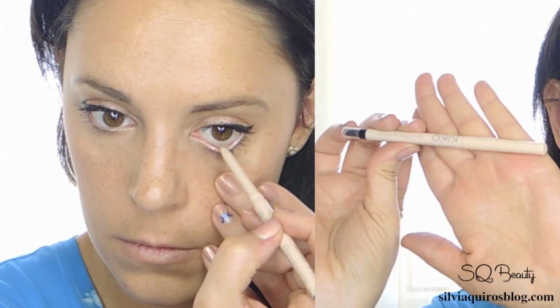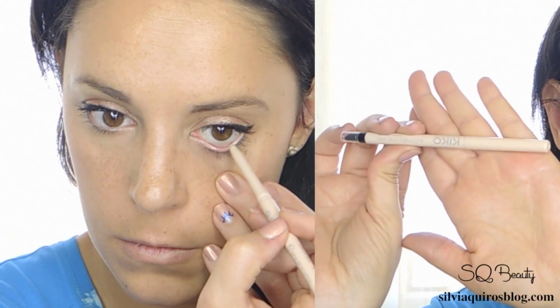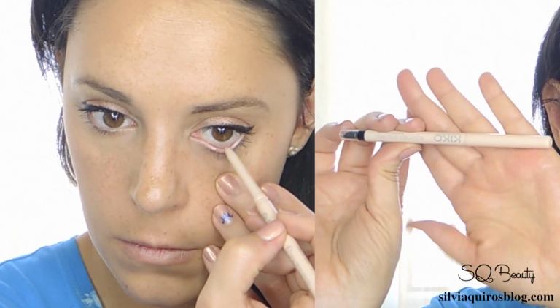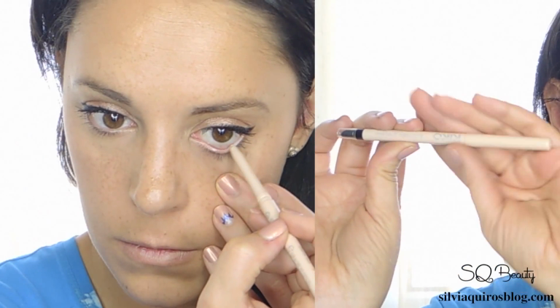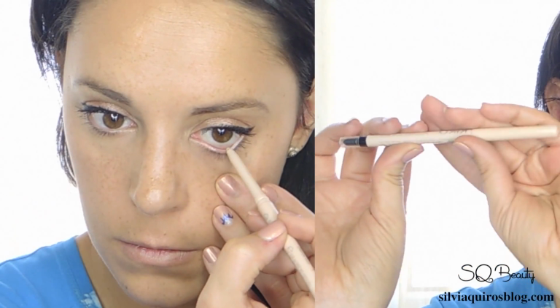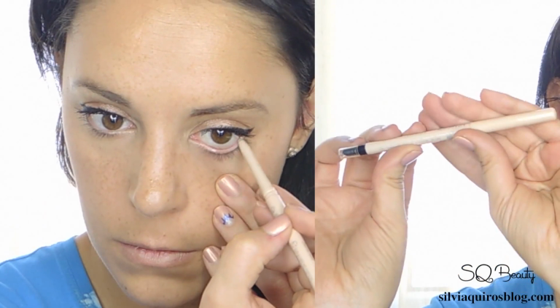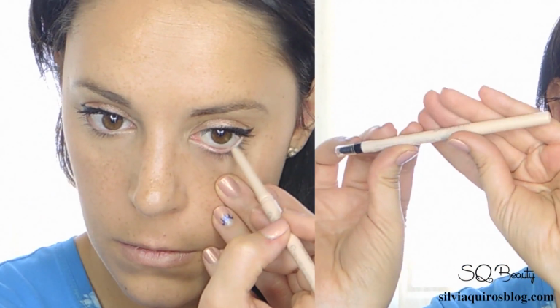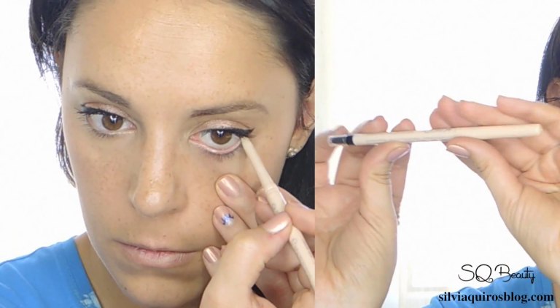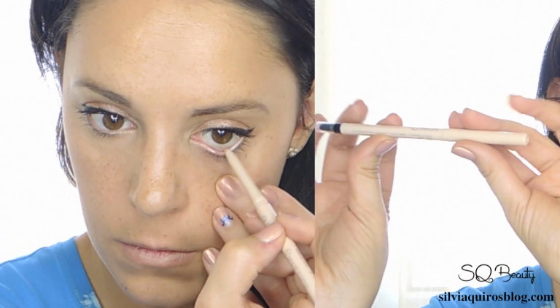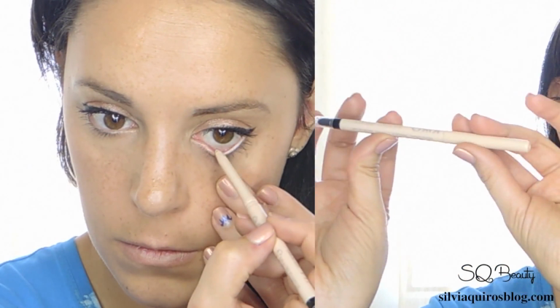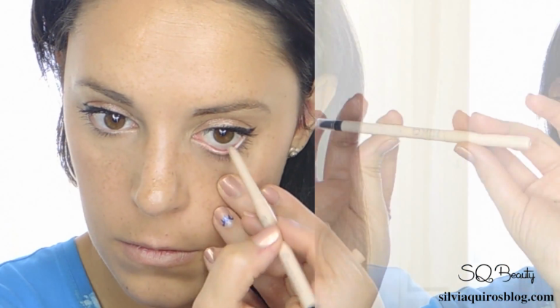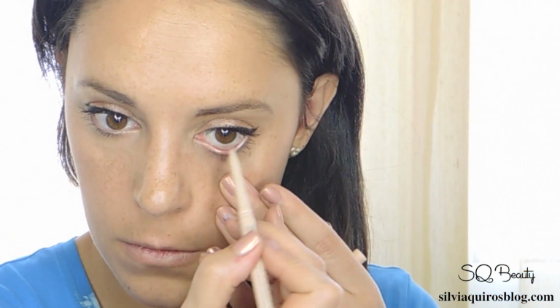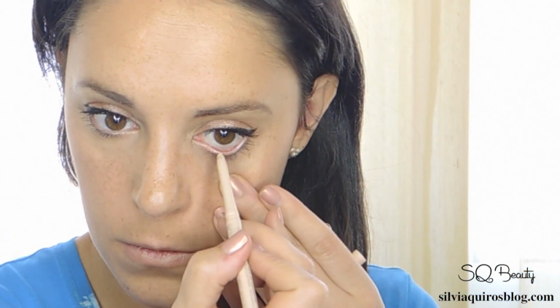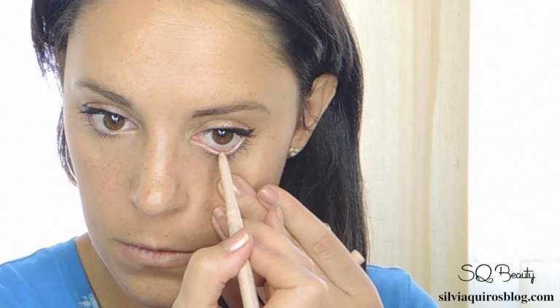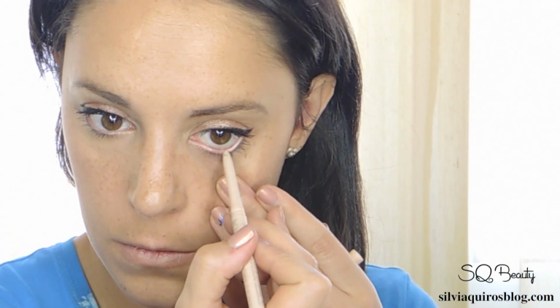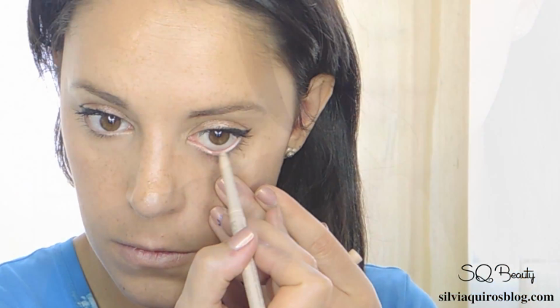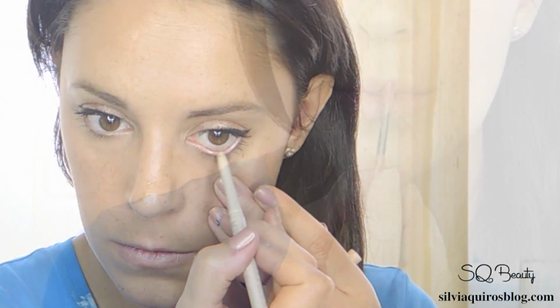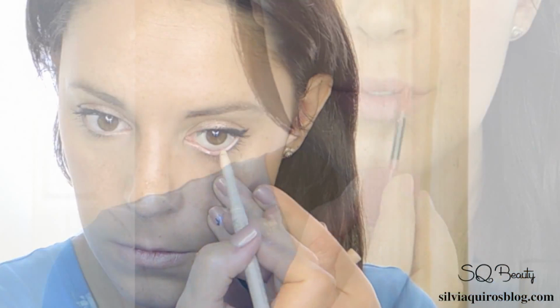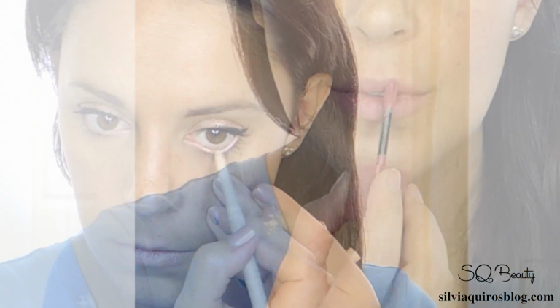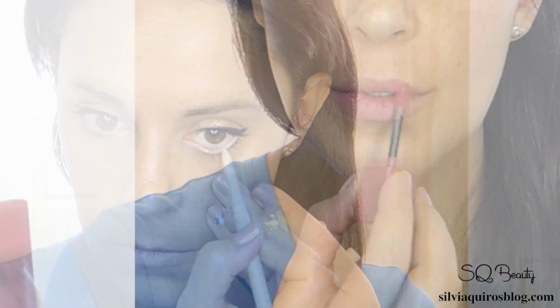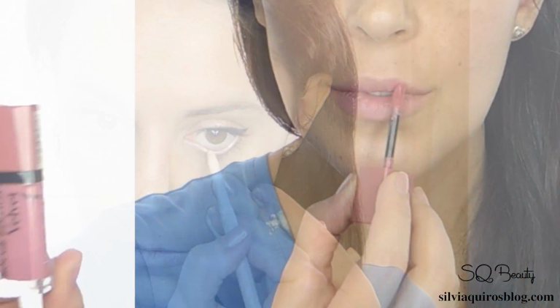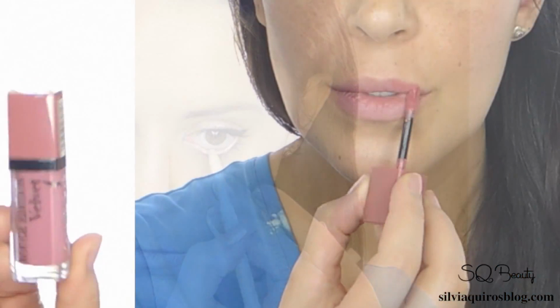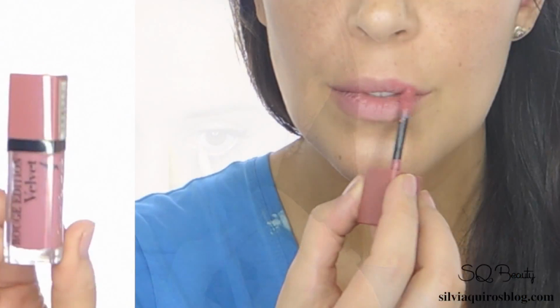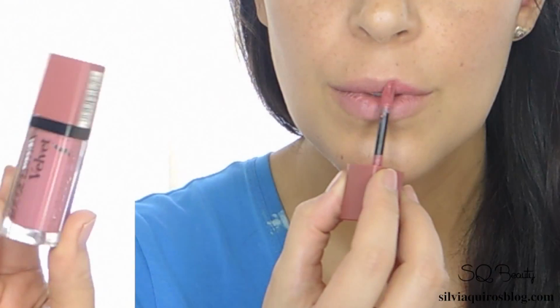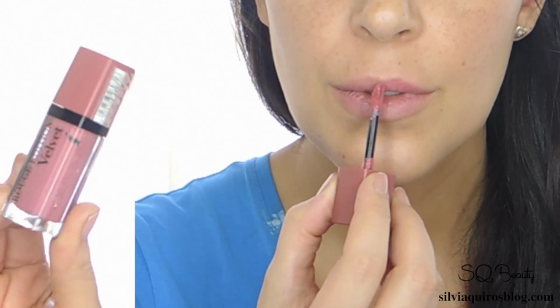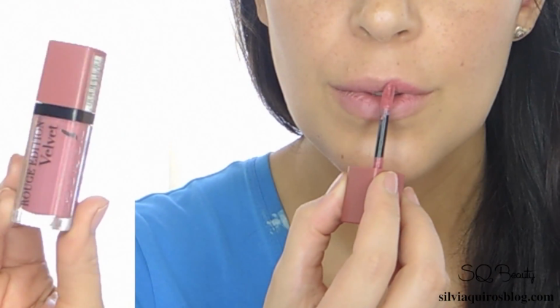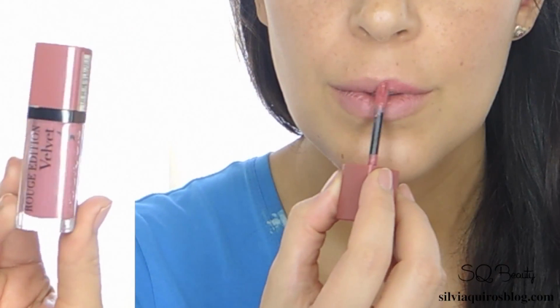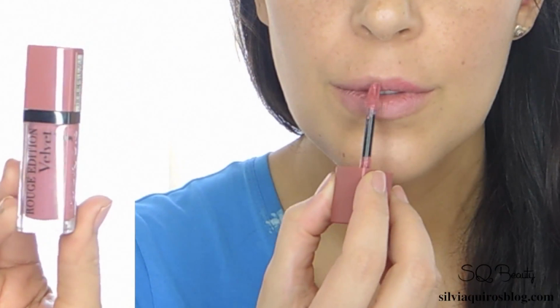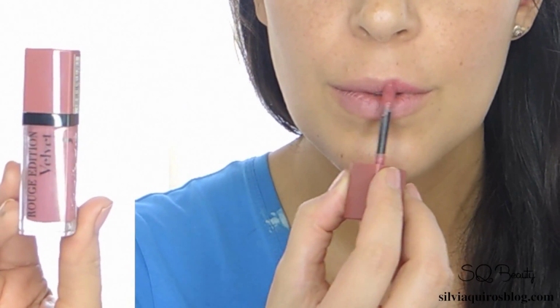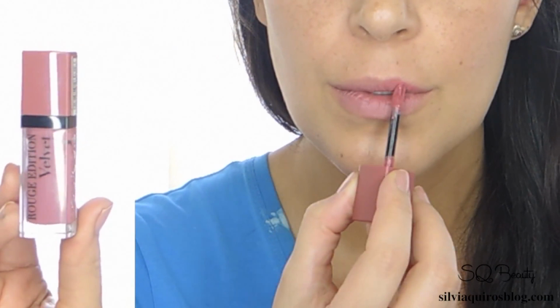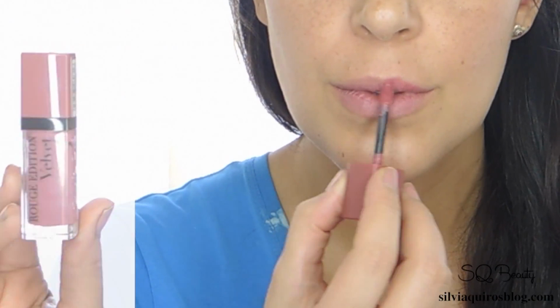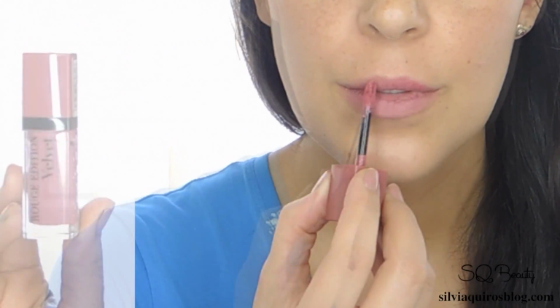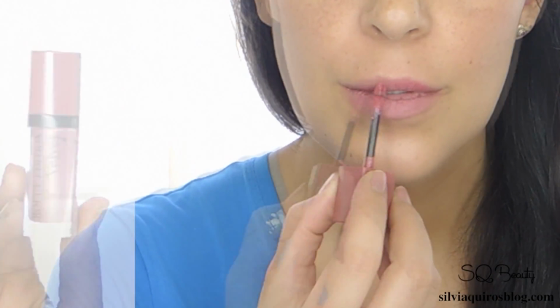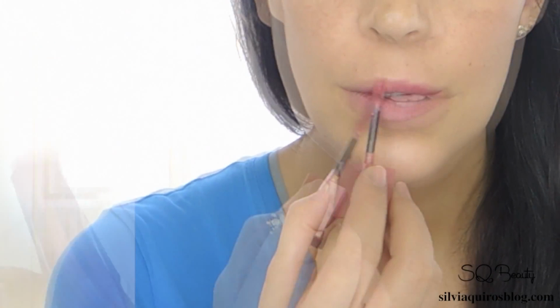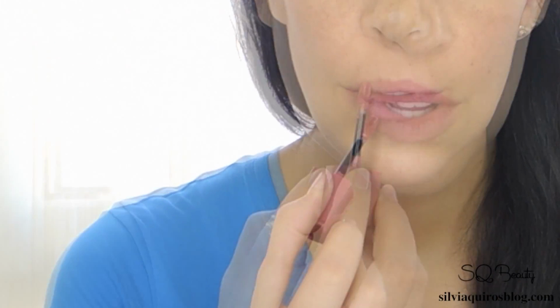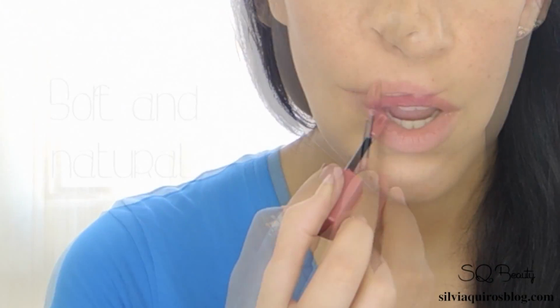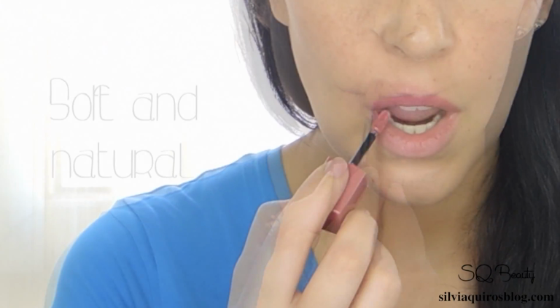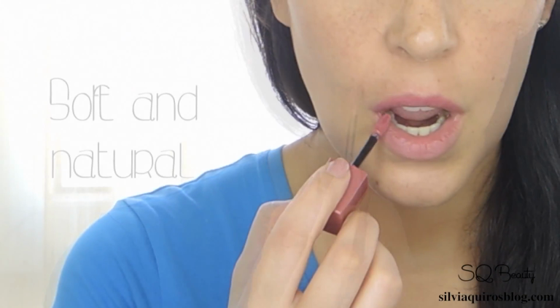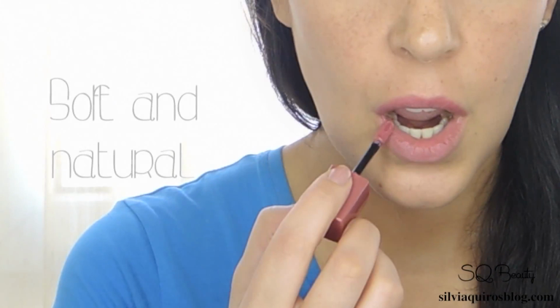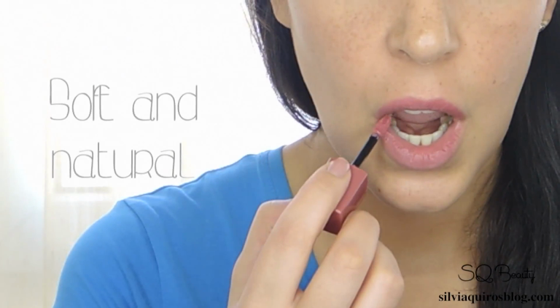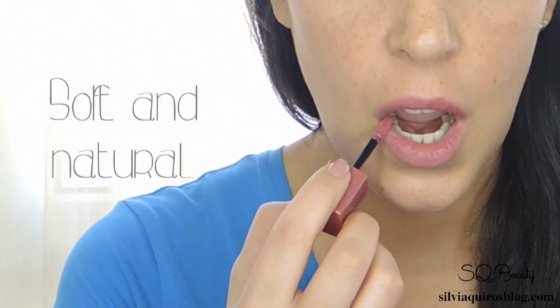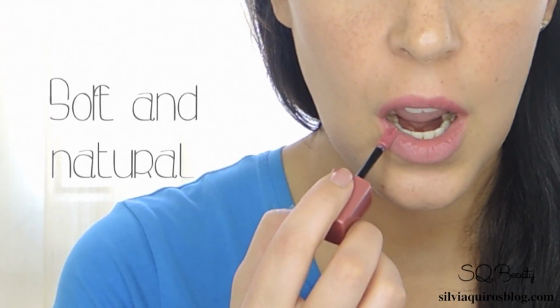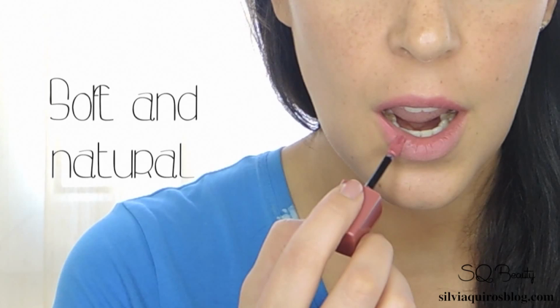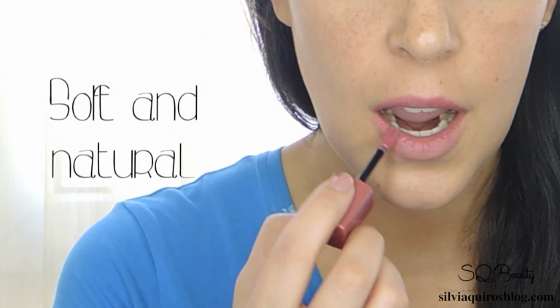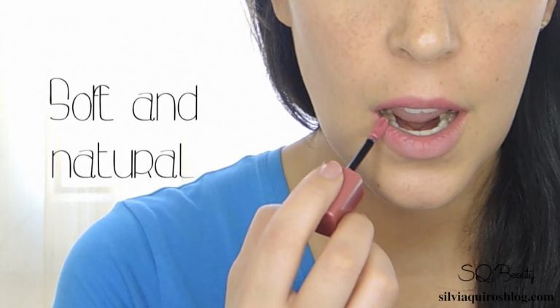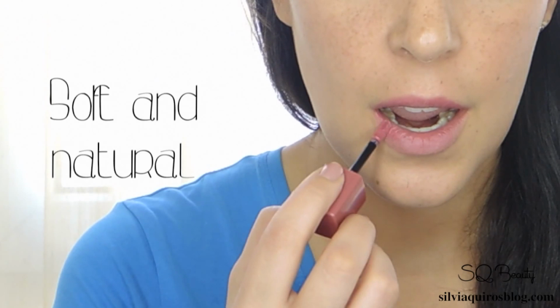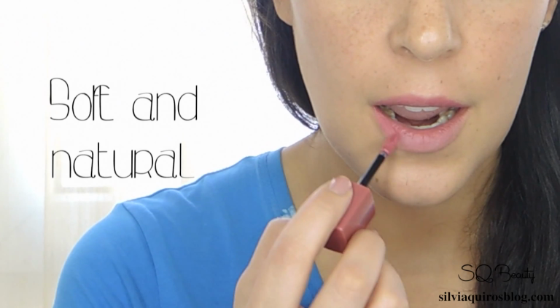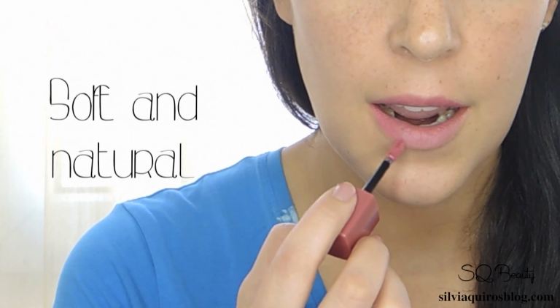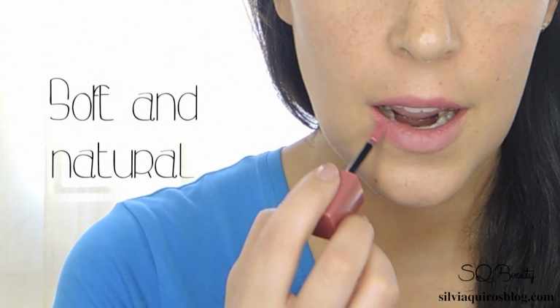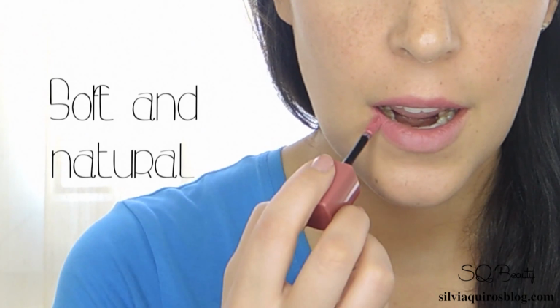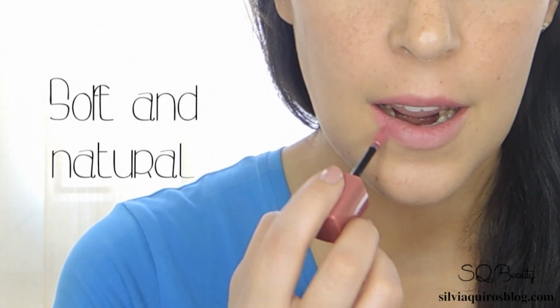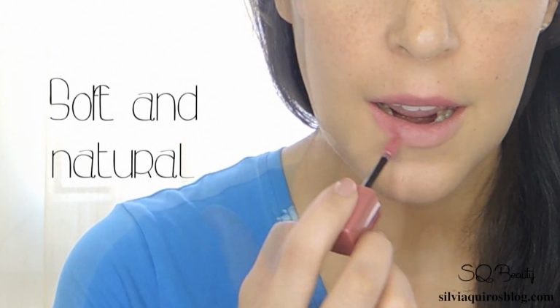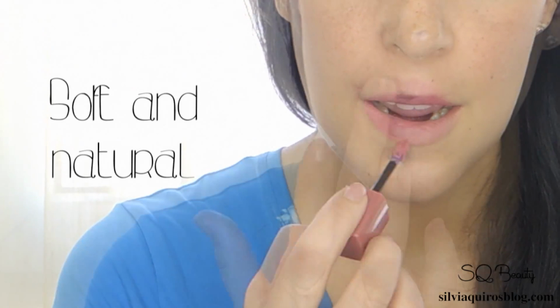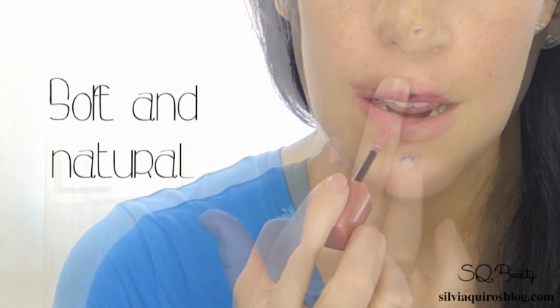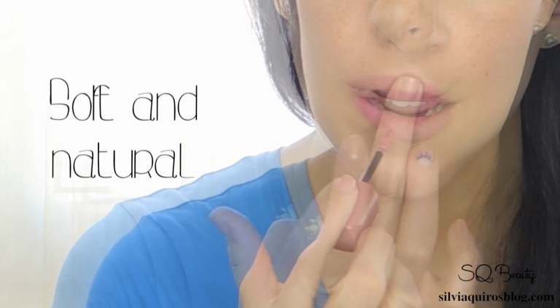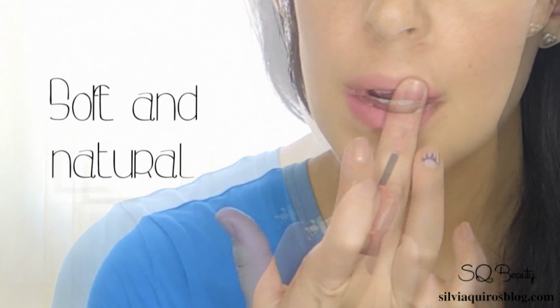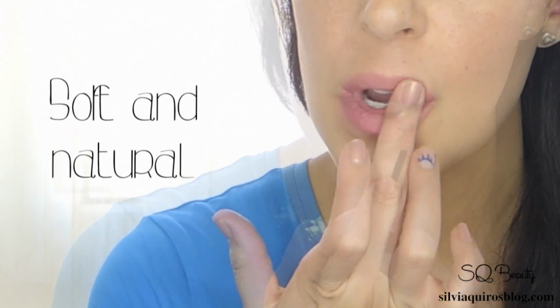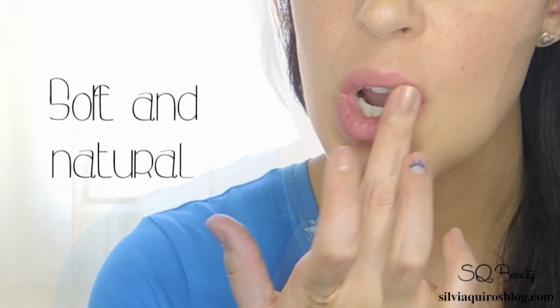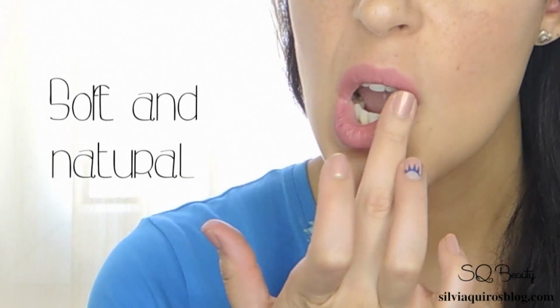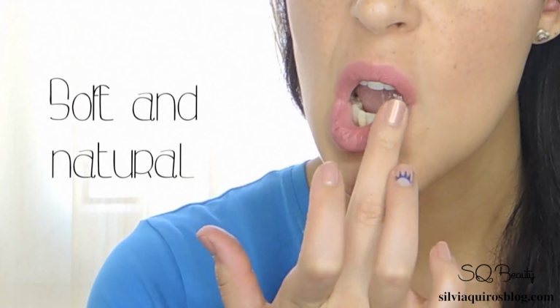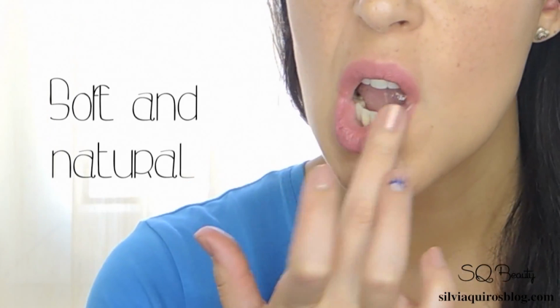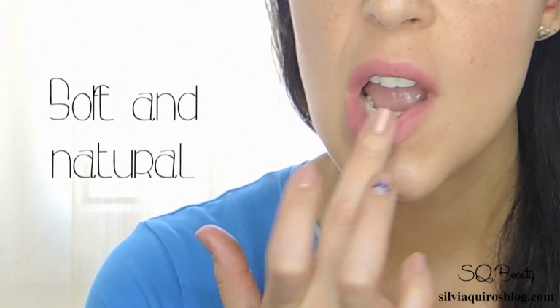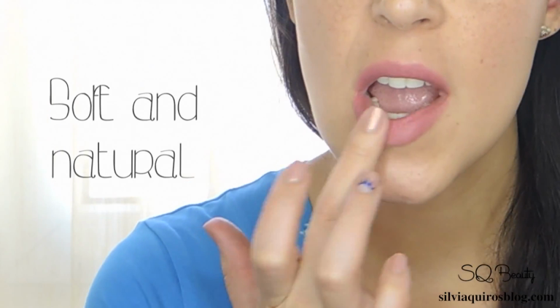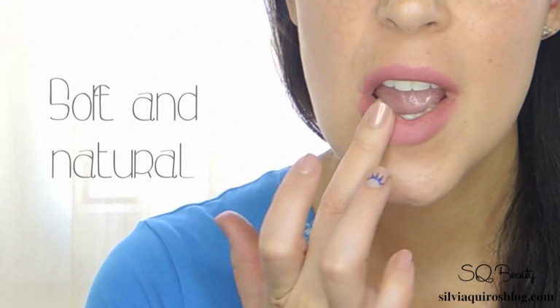For the last touches, a light beige pencil to open up my eyes and a matte rose powder lipstick to create a natural effect.